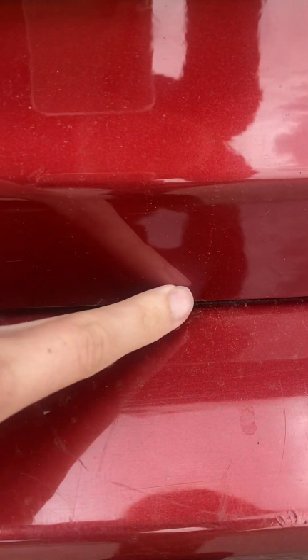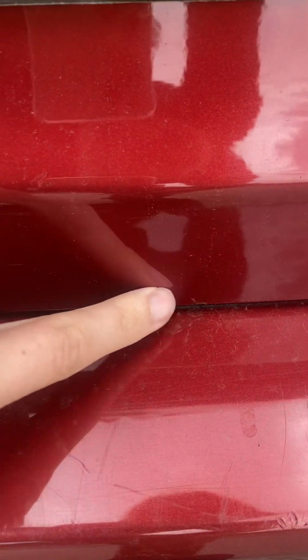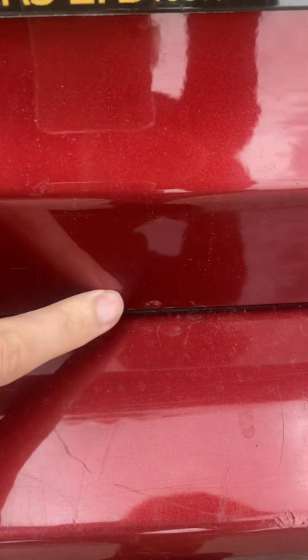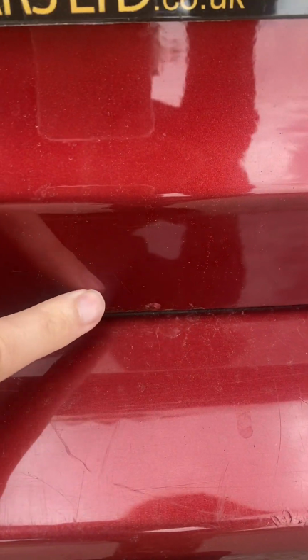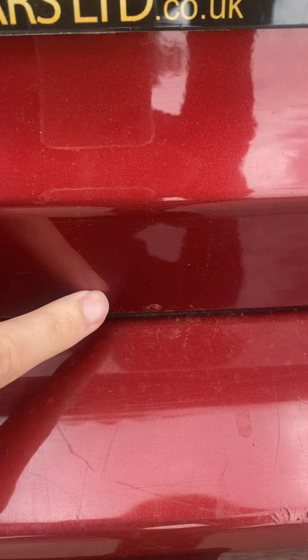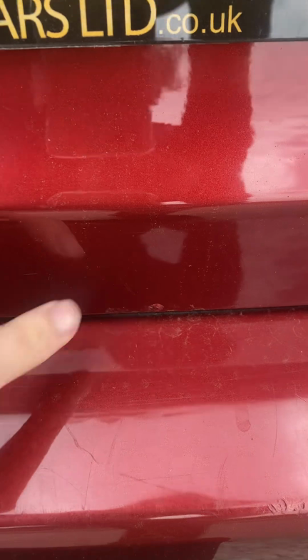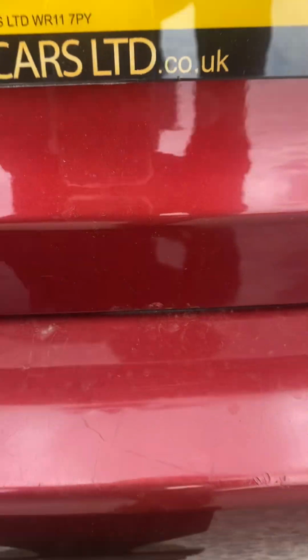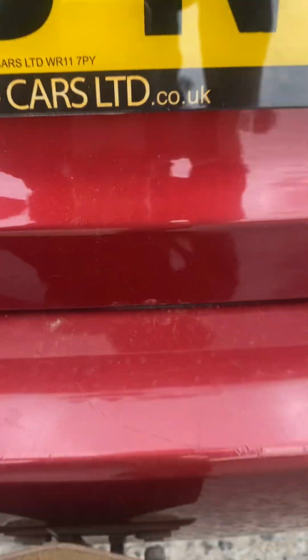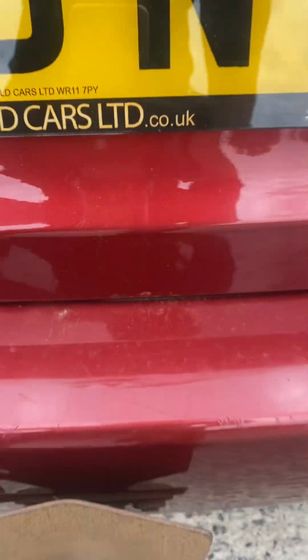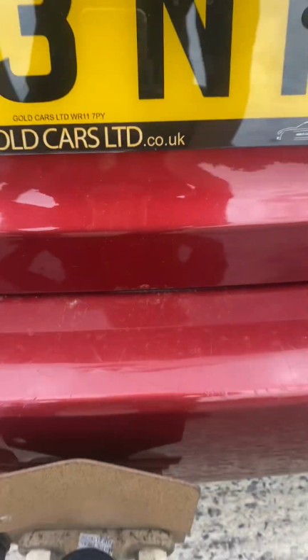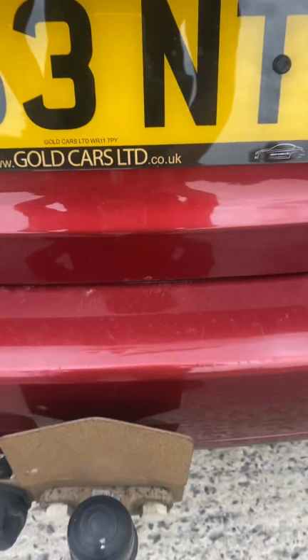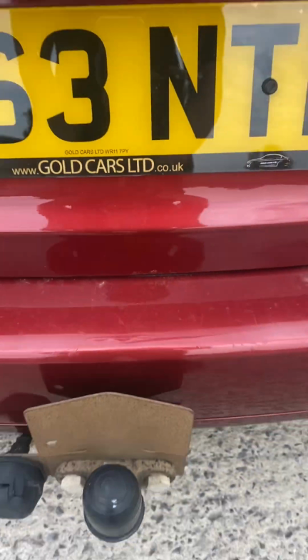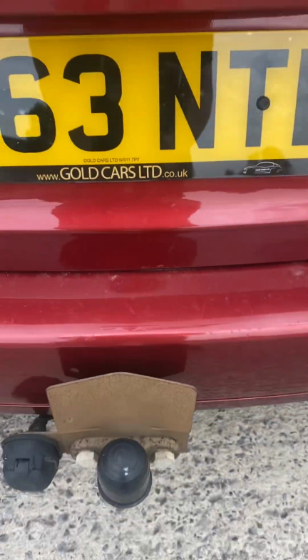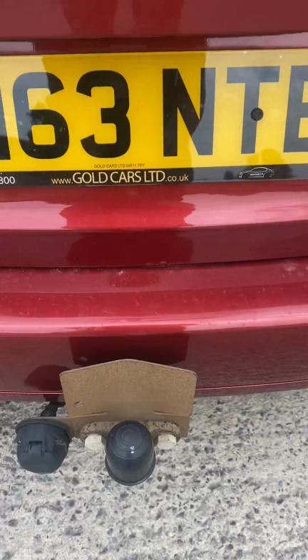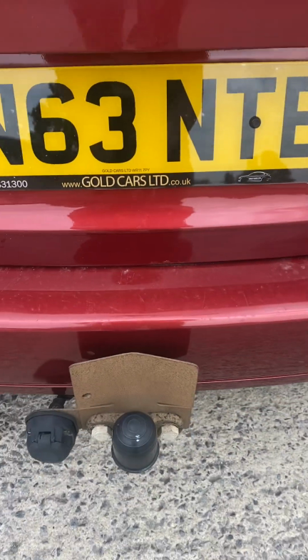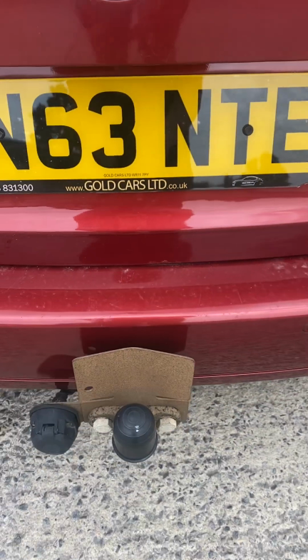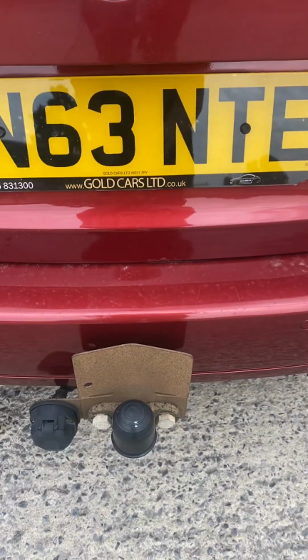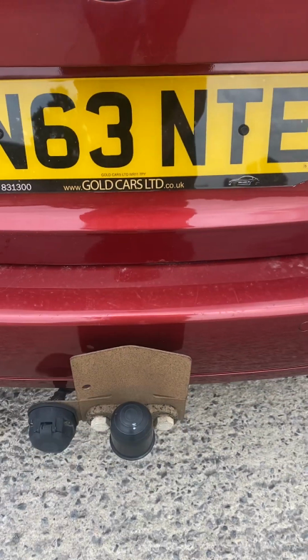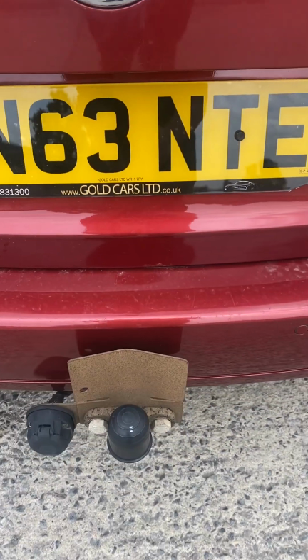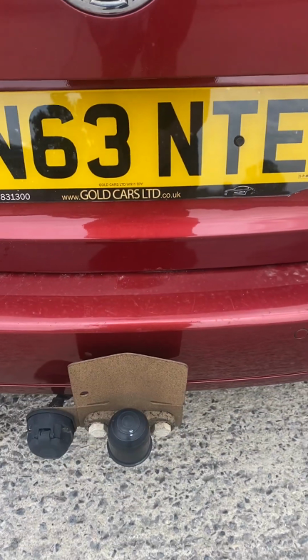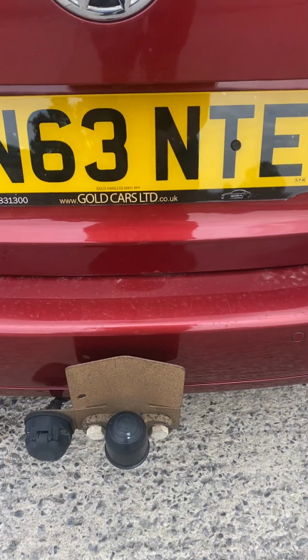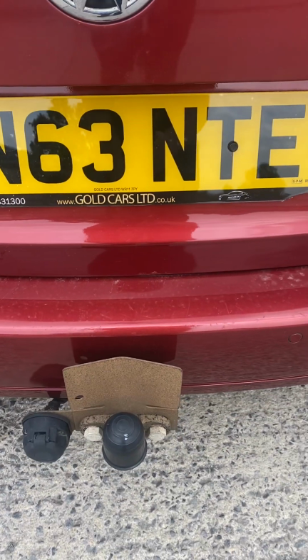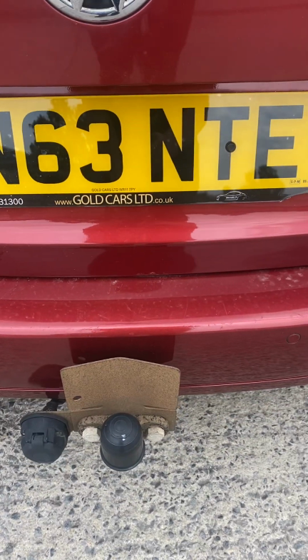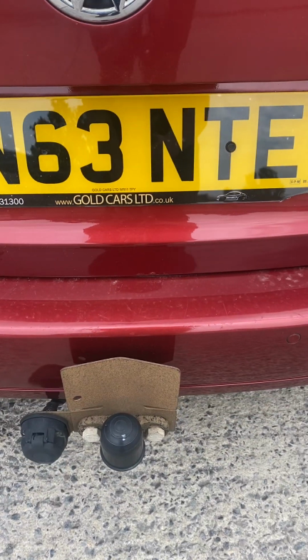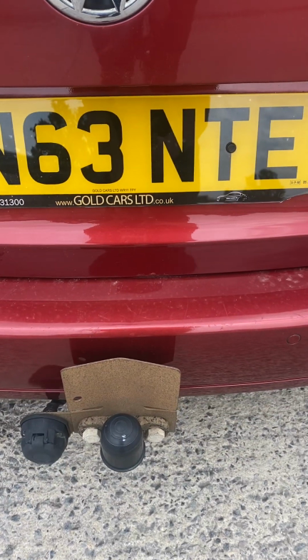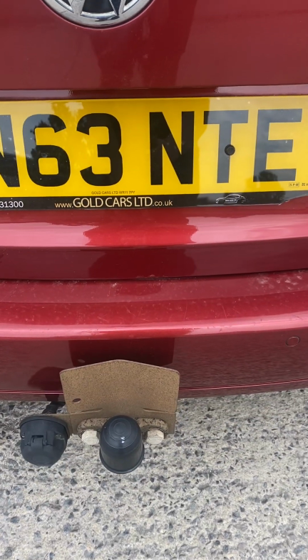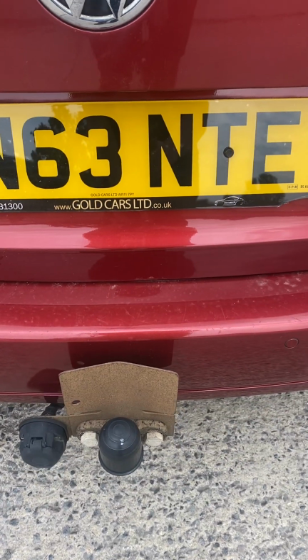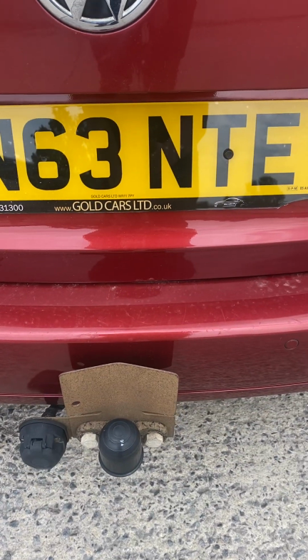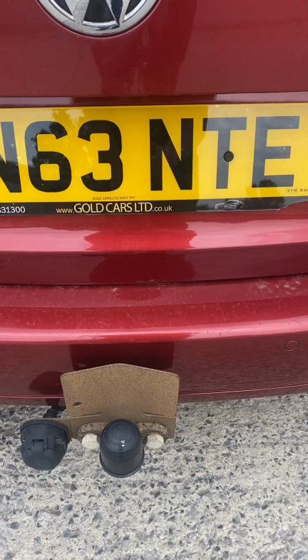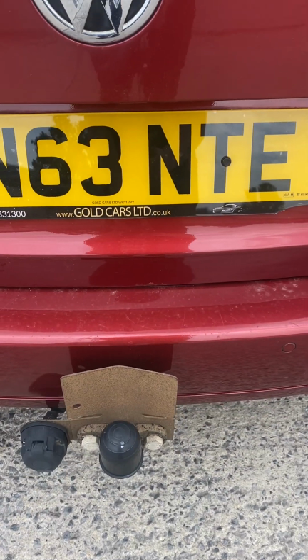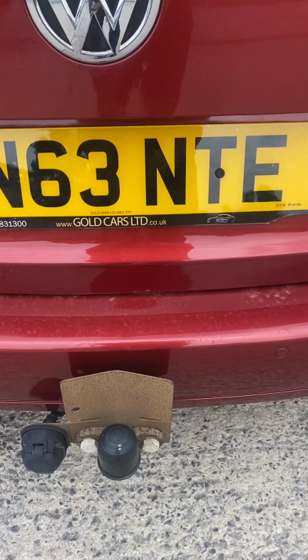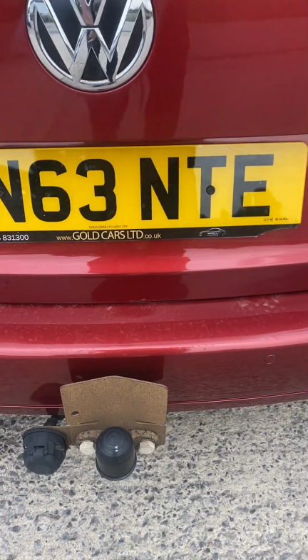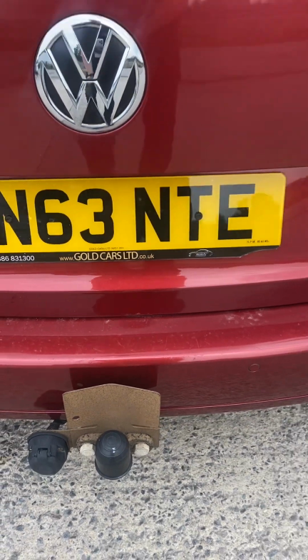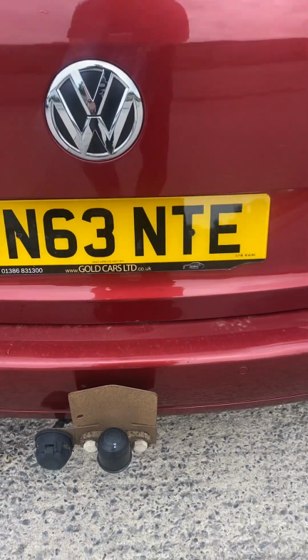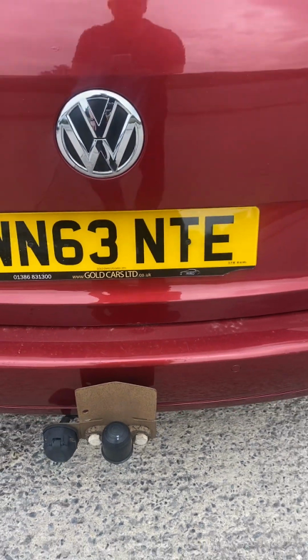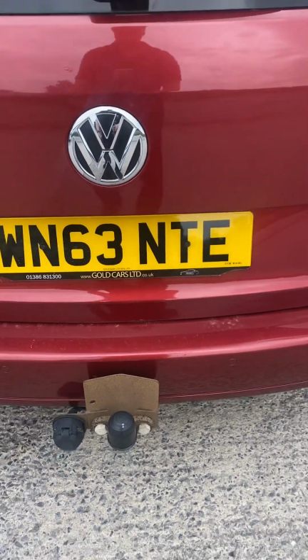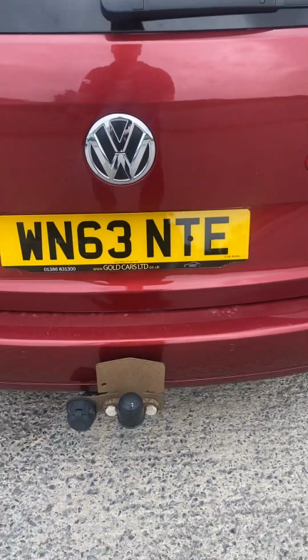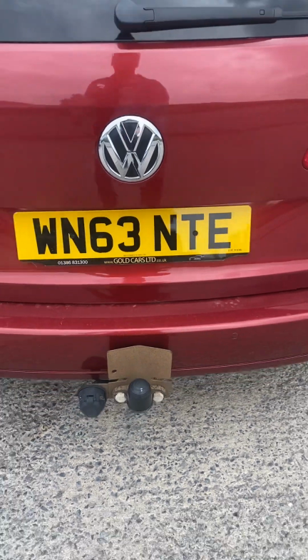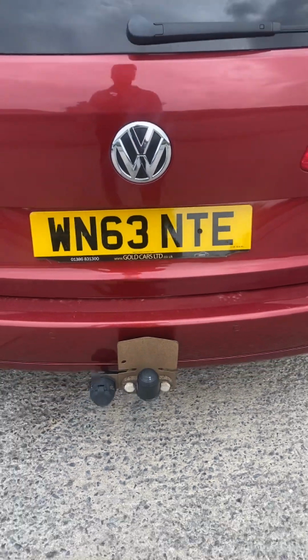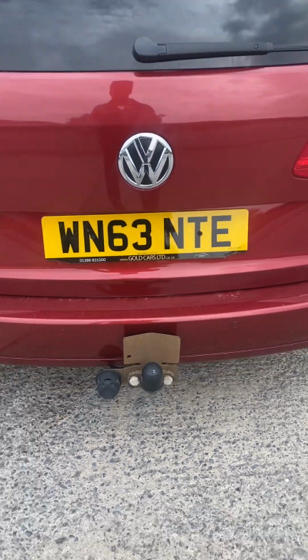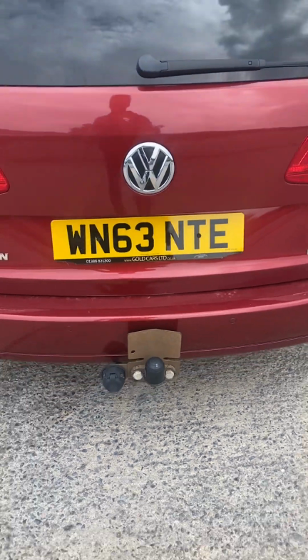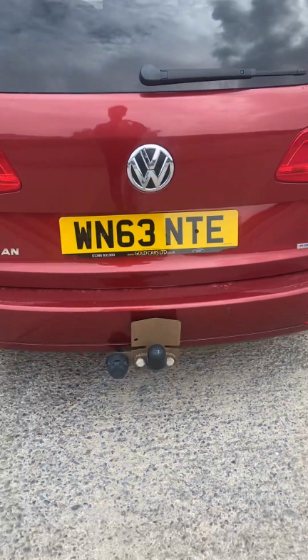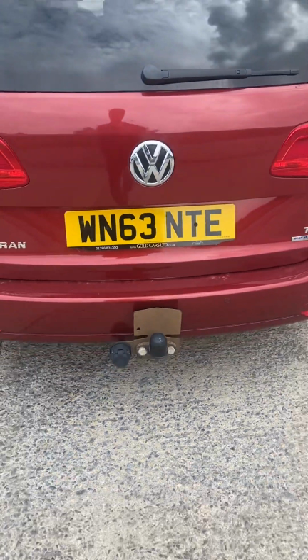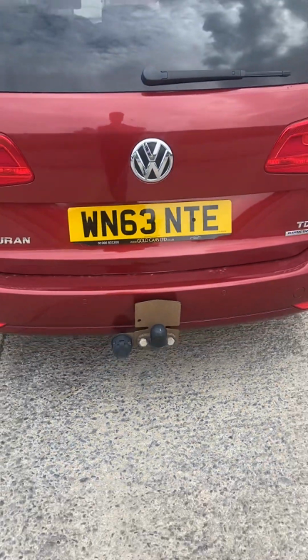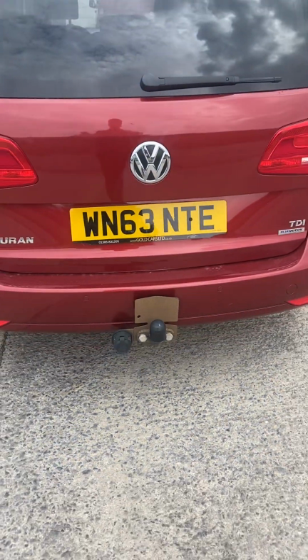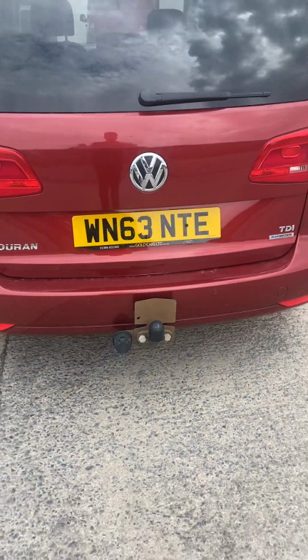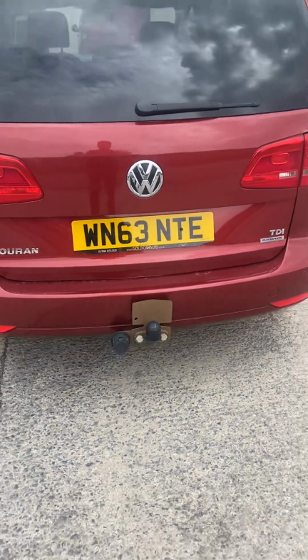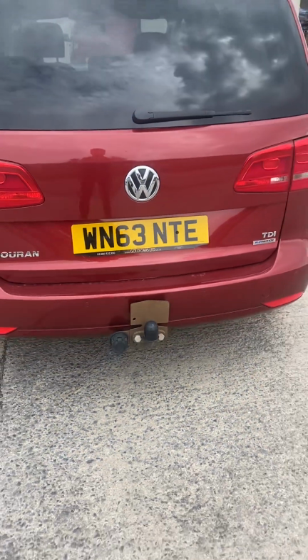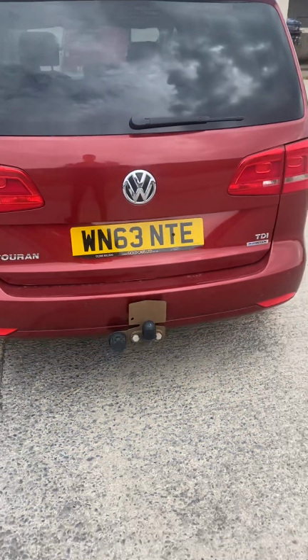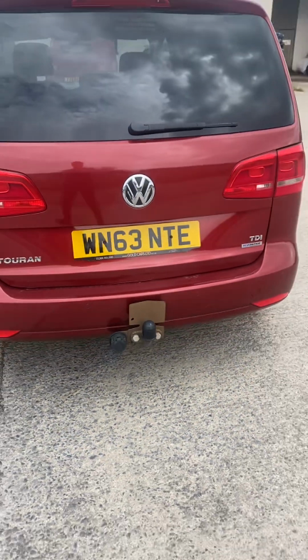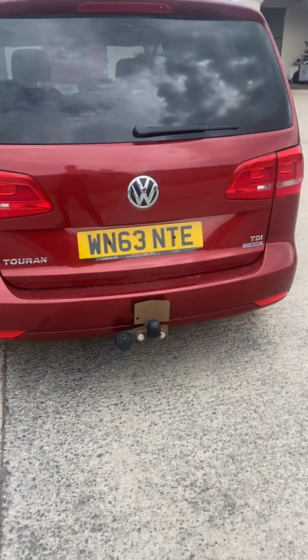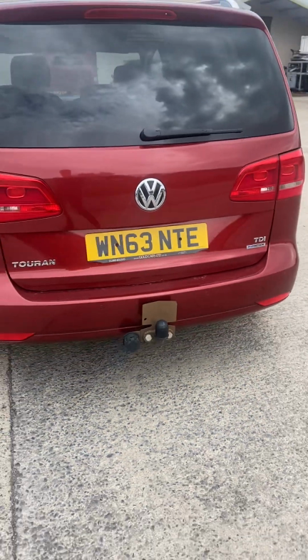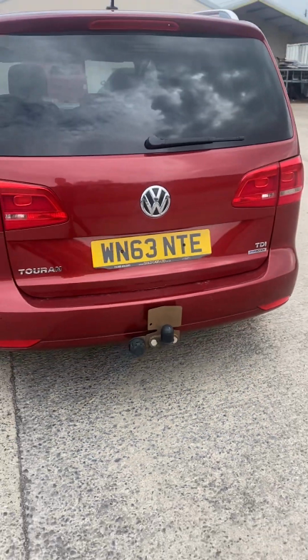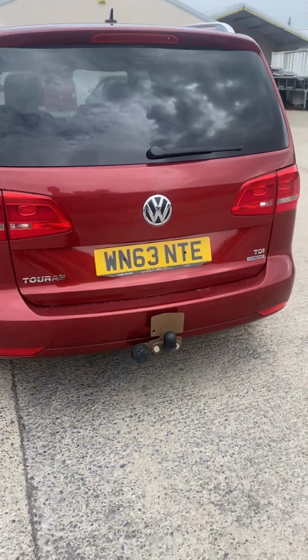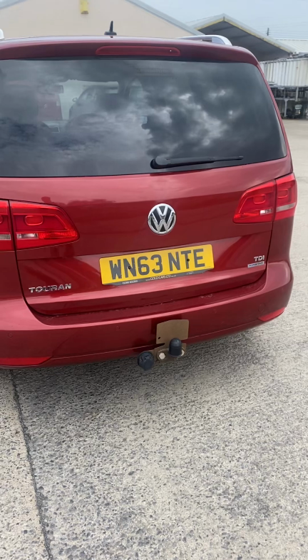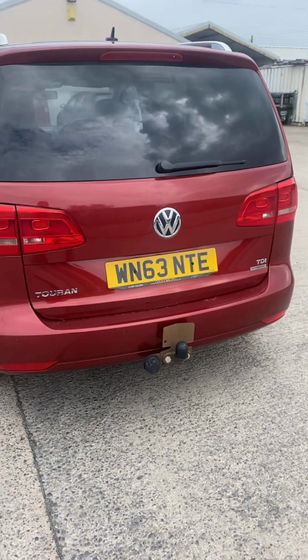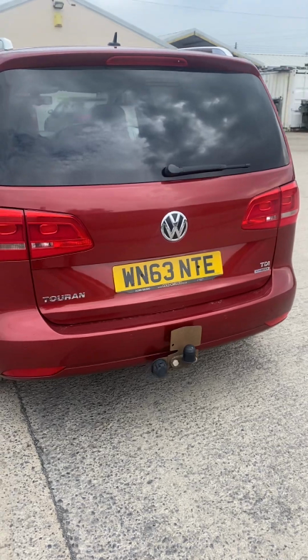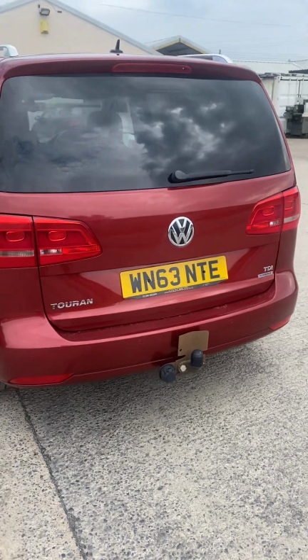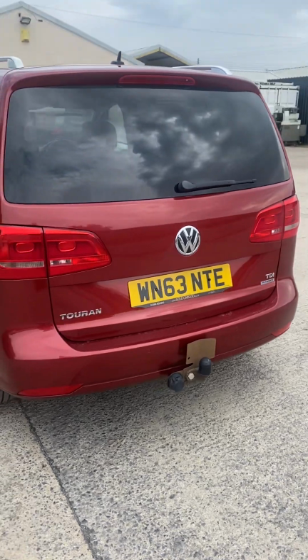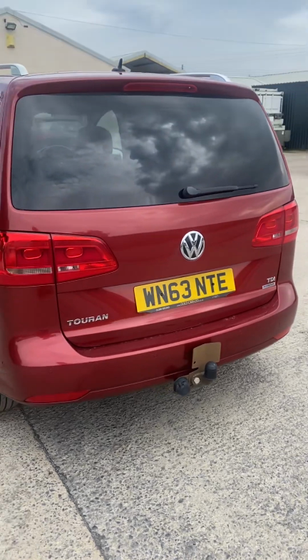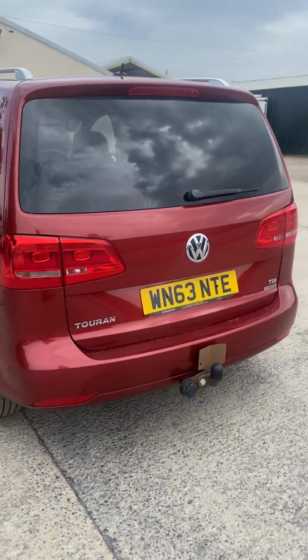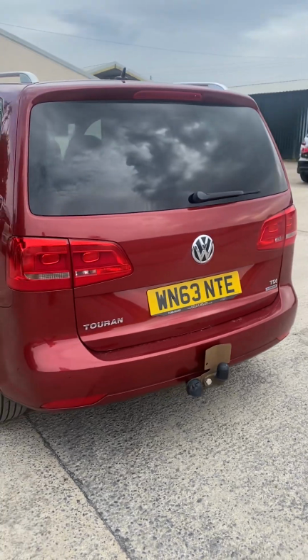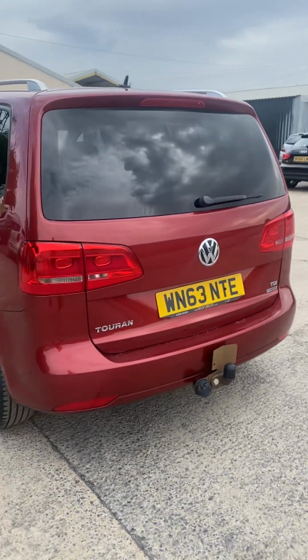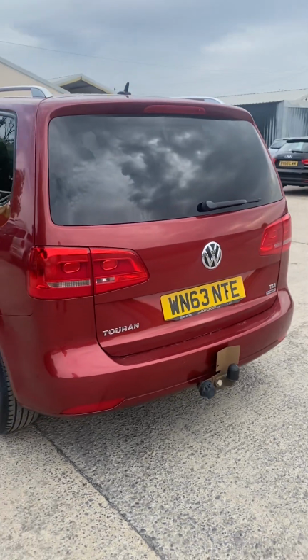We've got a tiny bit of a rust bubble just on the boot lid. Stood about a meter away you can see it — it is relatively minor, like I say, for 11 years old.